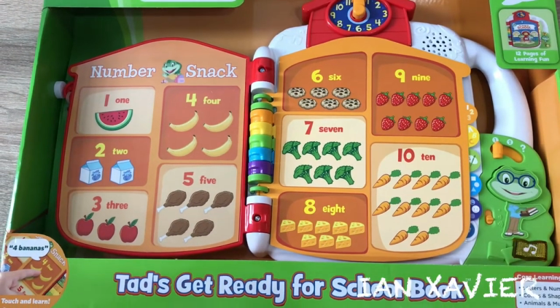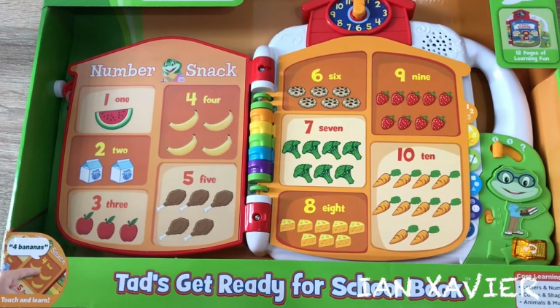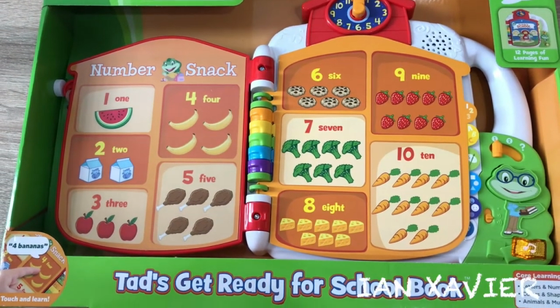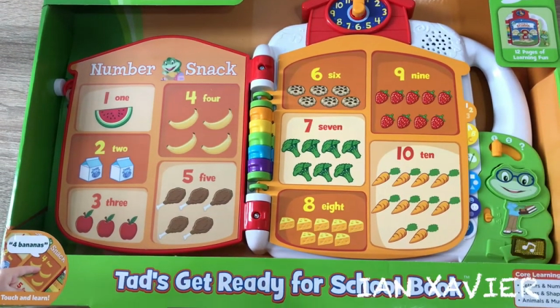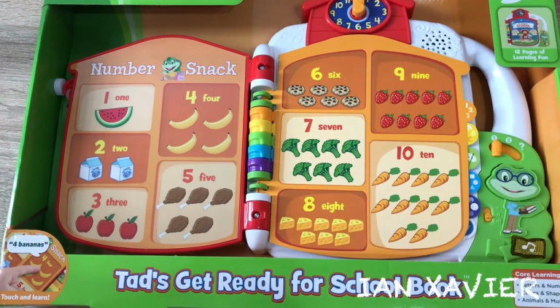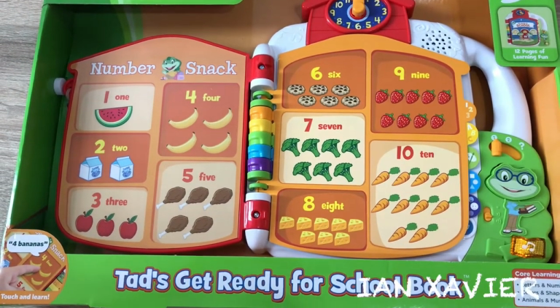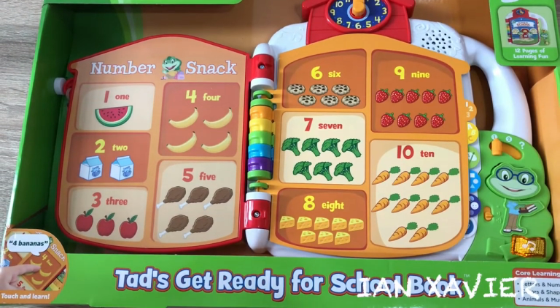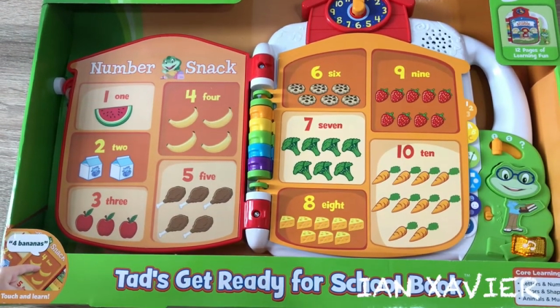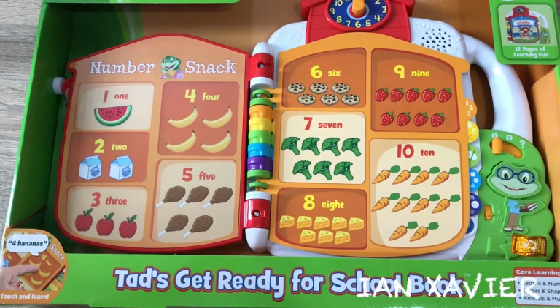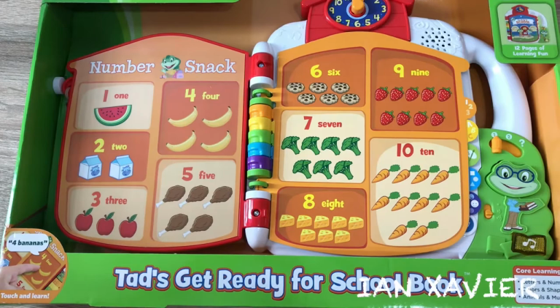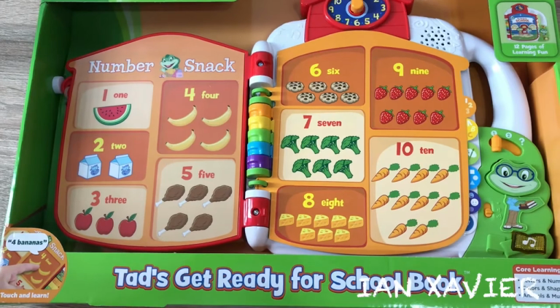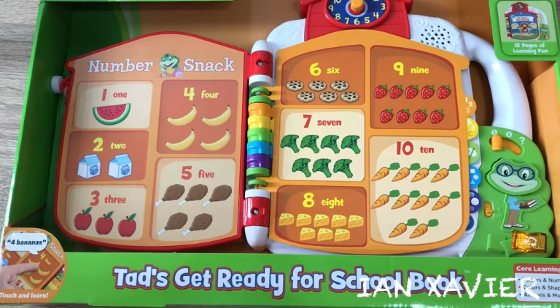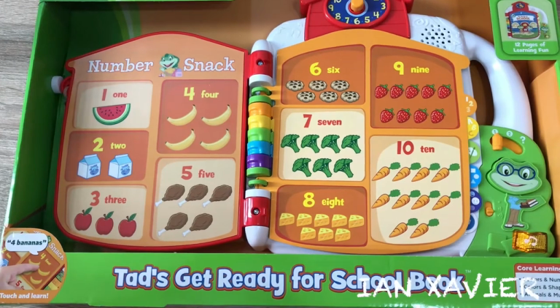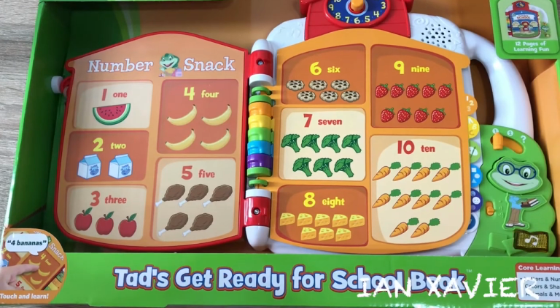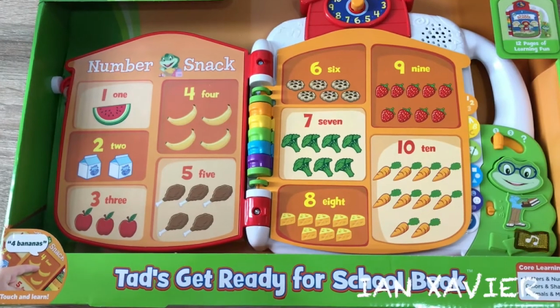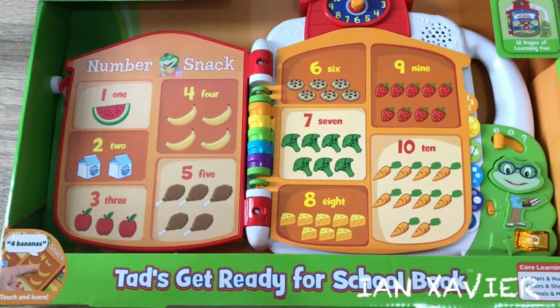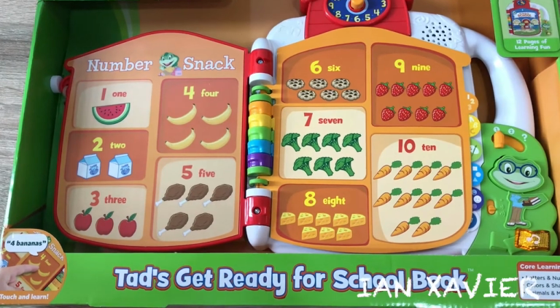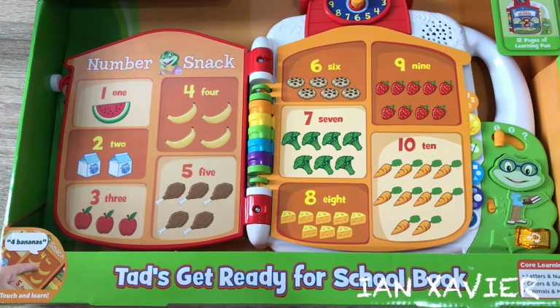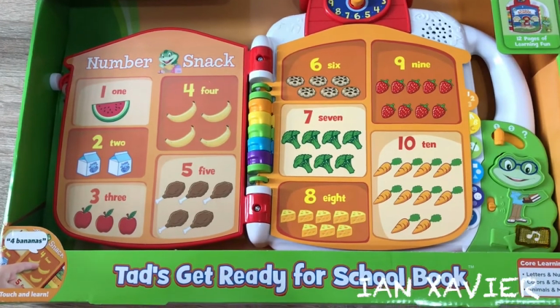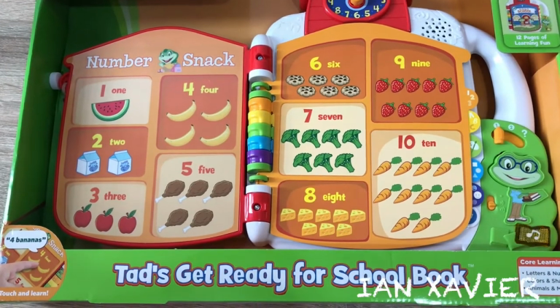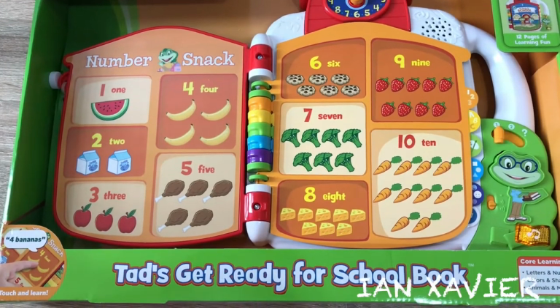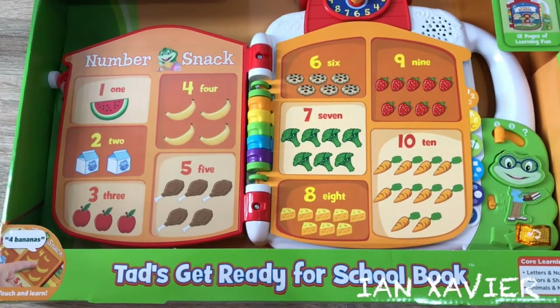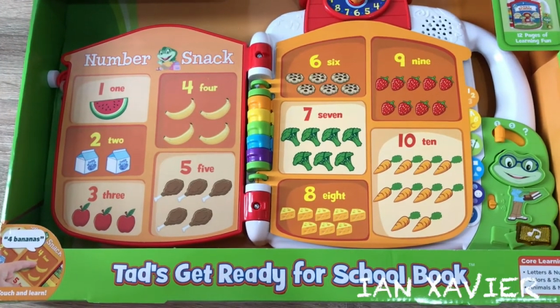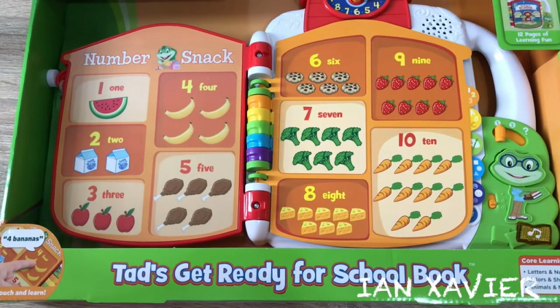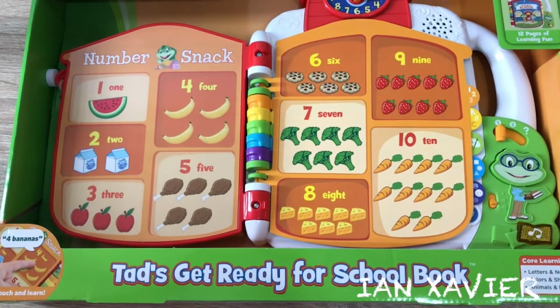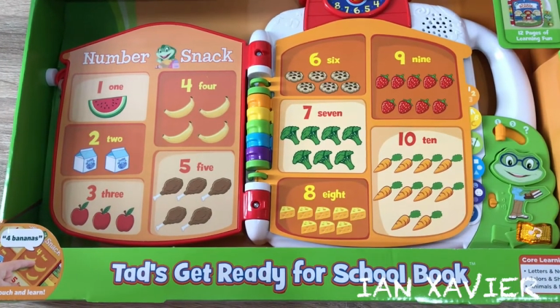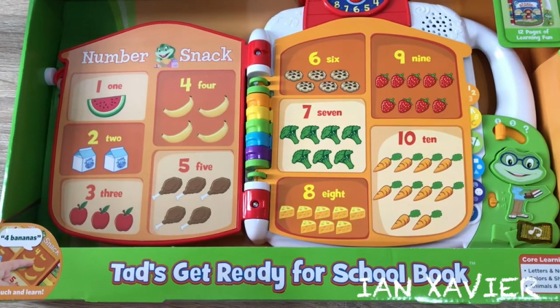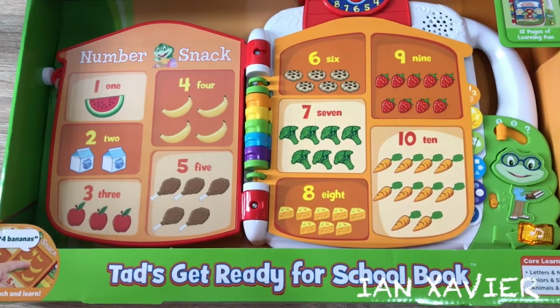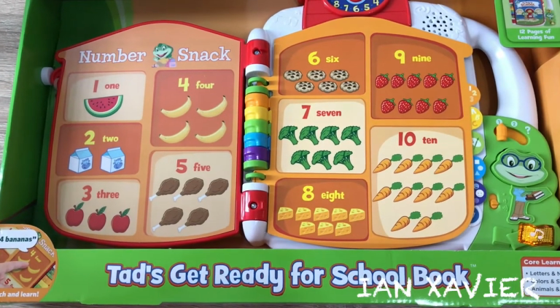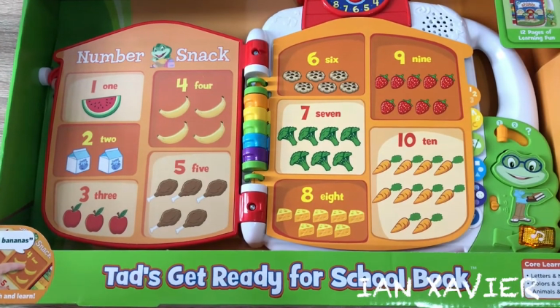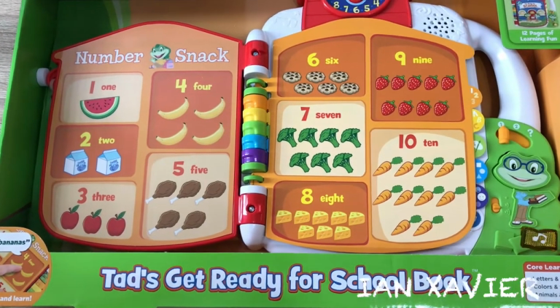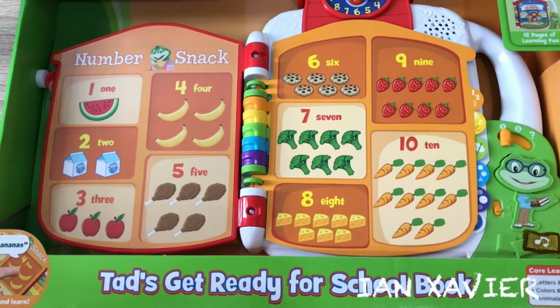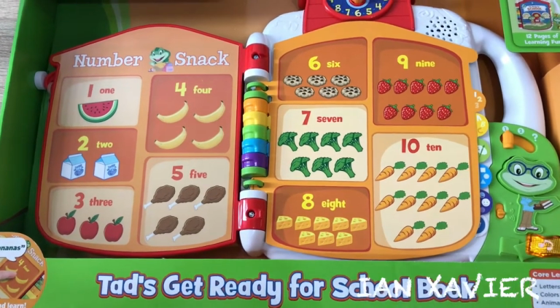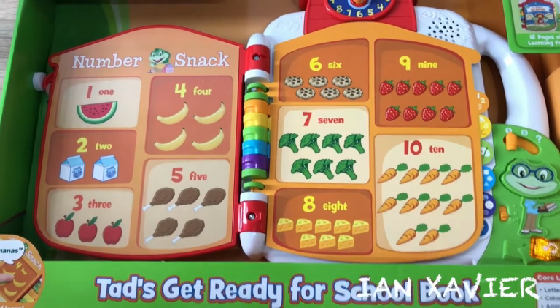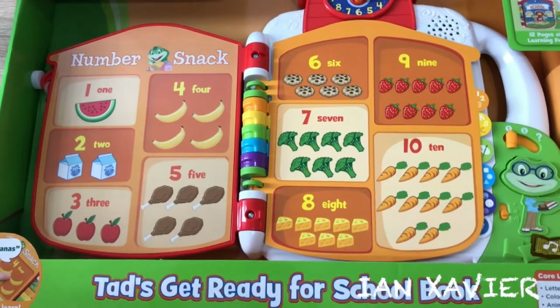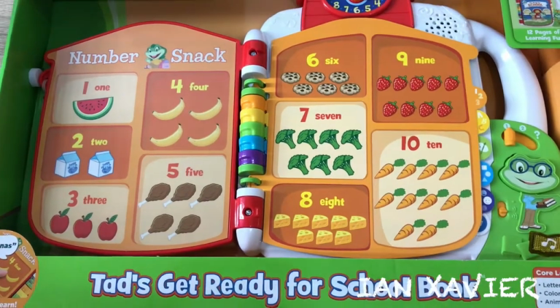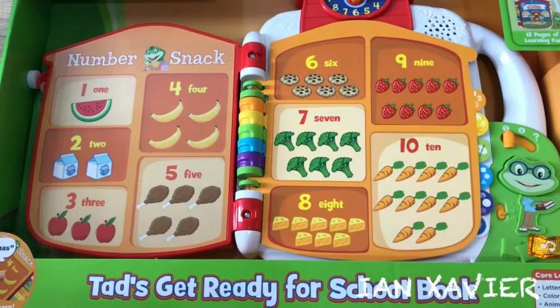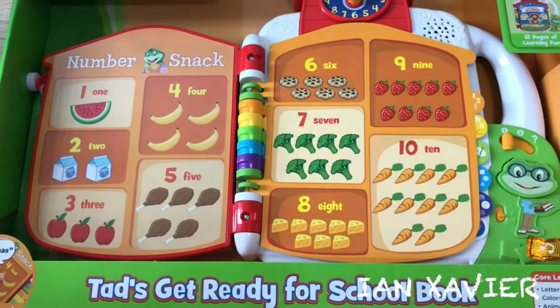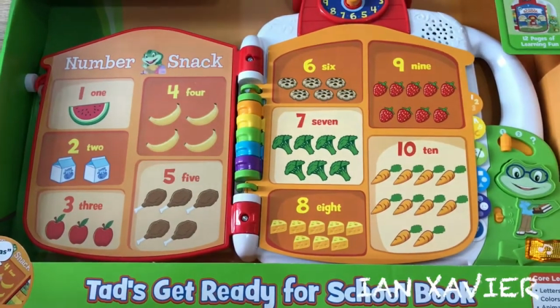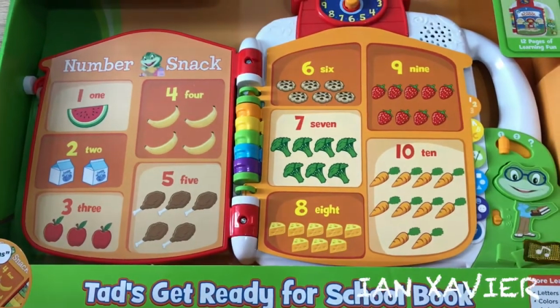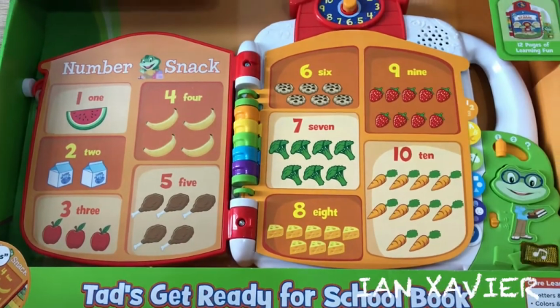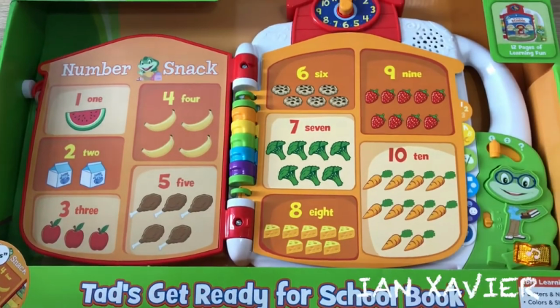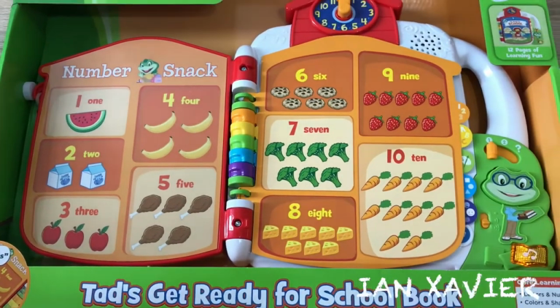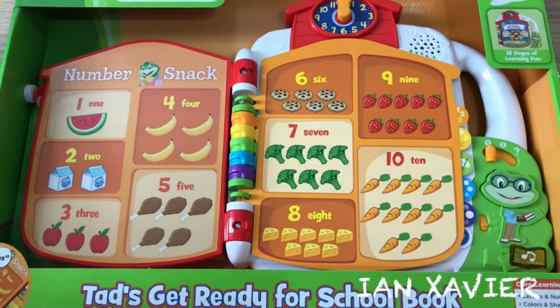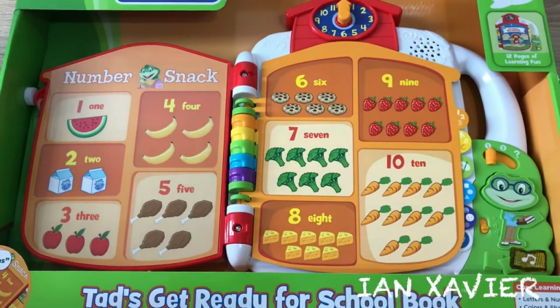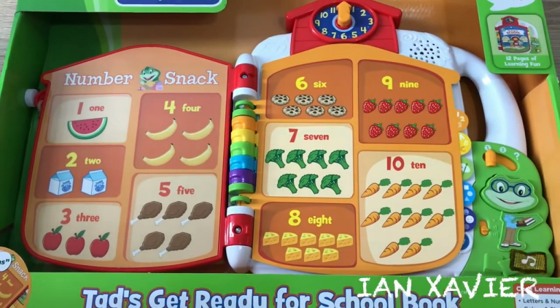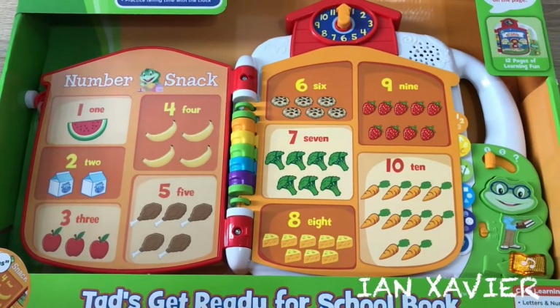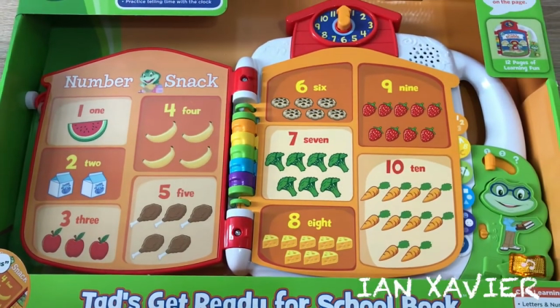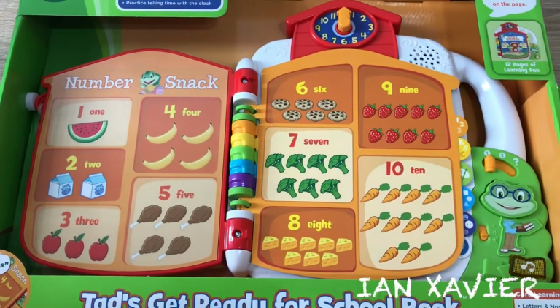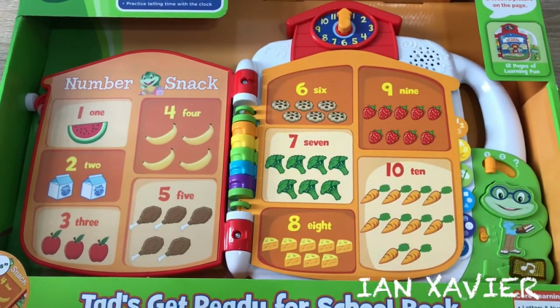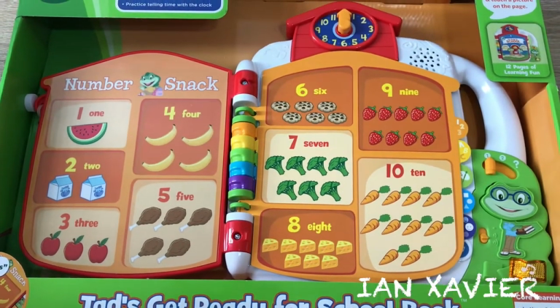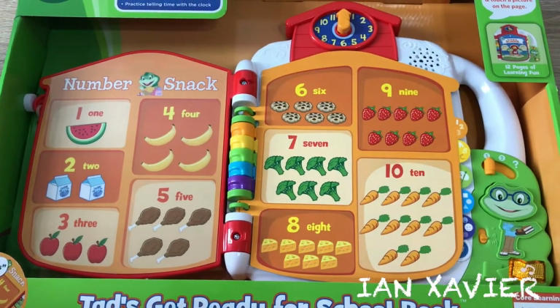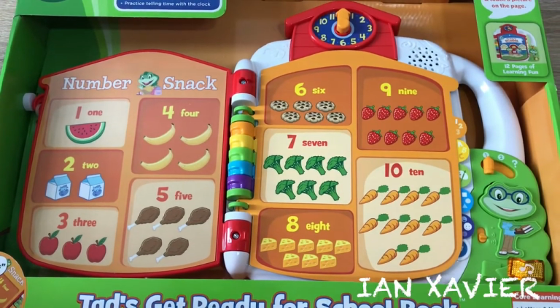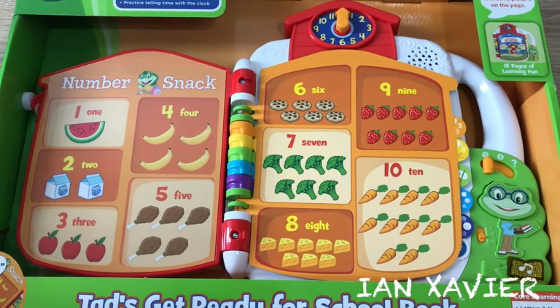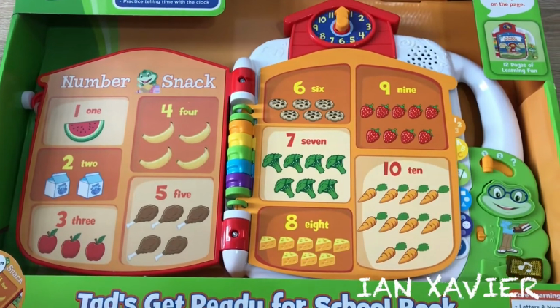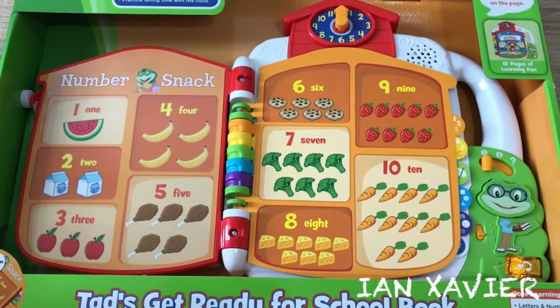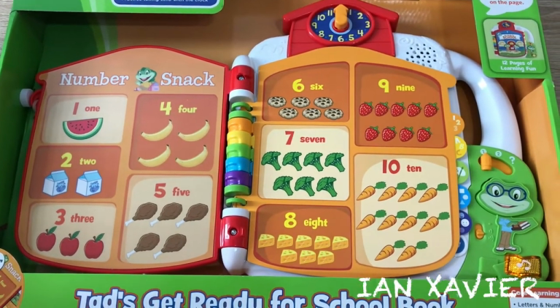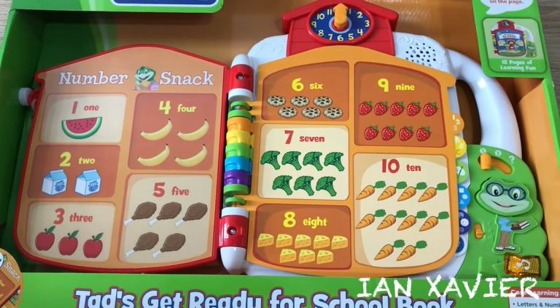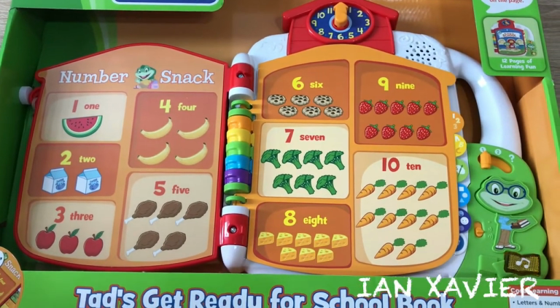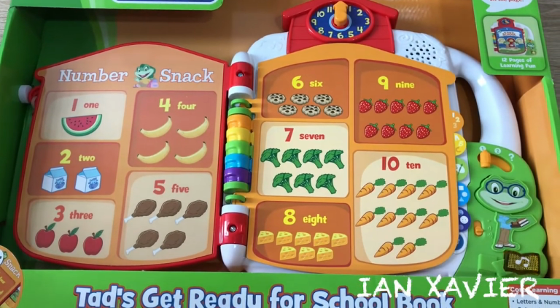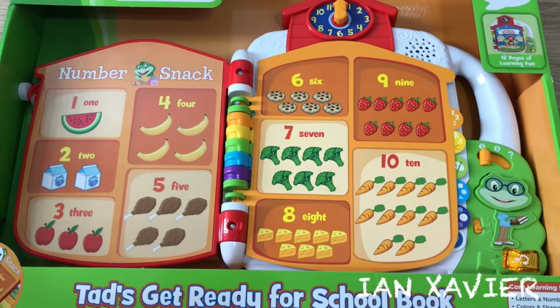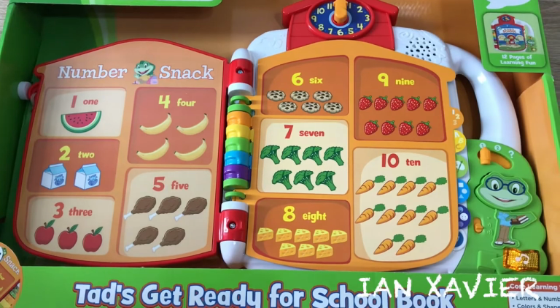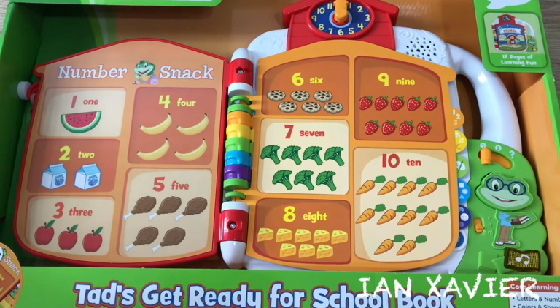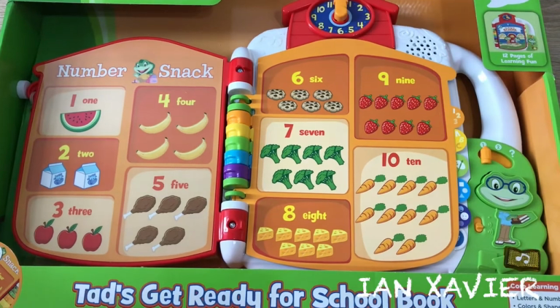Hi friend! Touch the pictures to hear about numbers and yummy snacks.